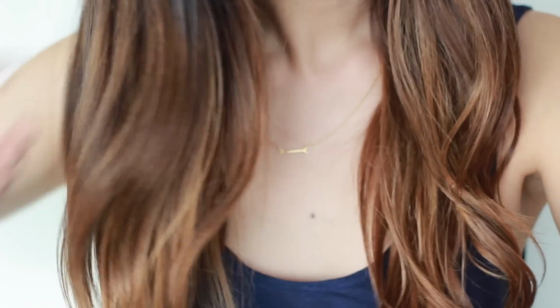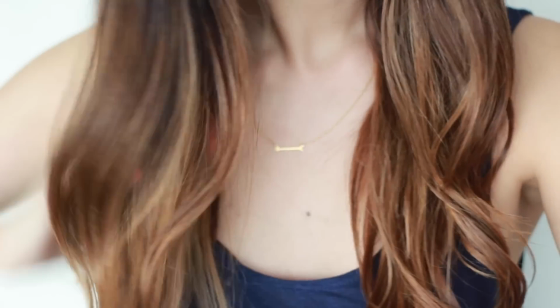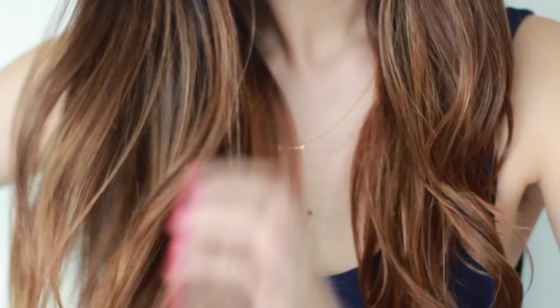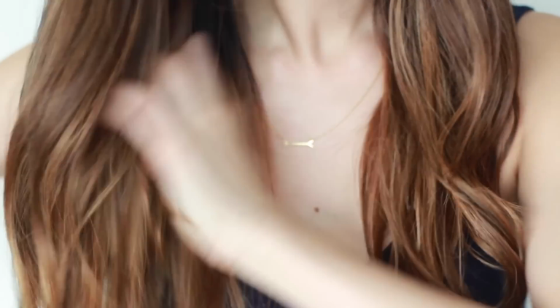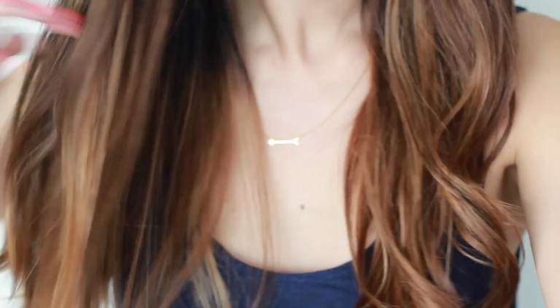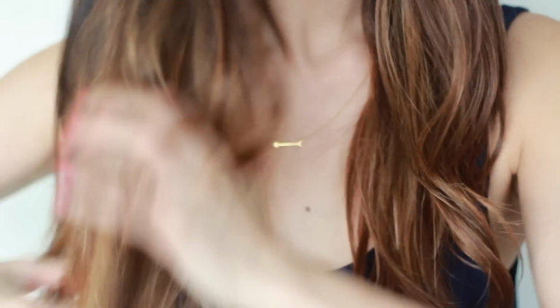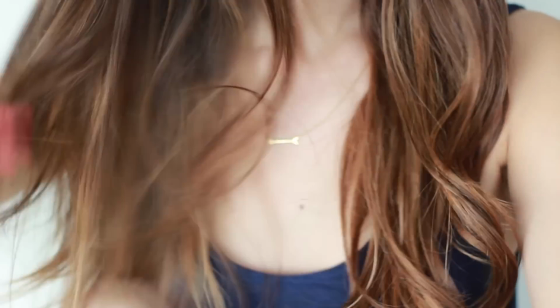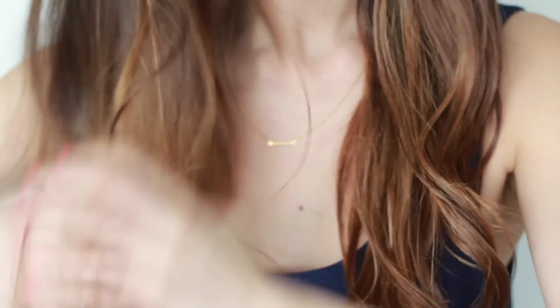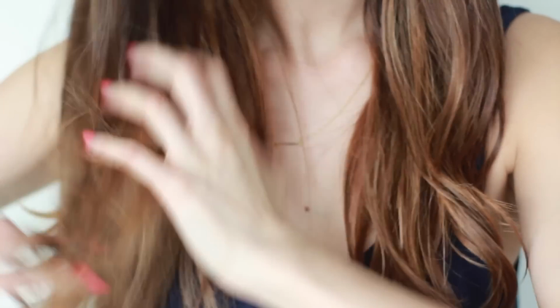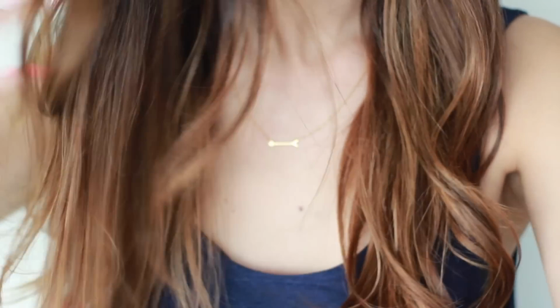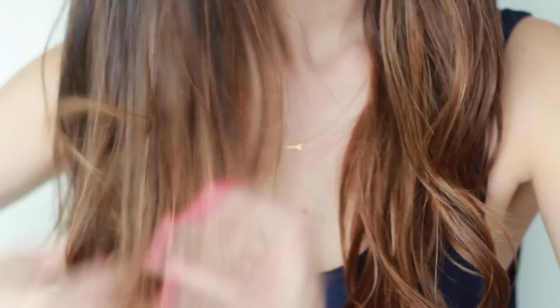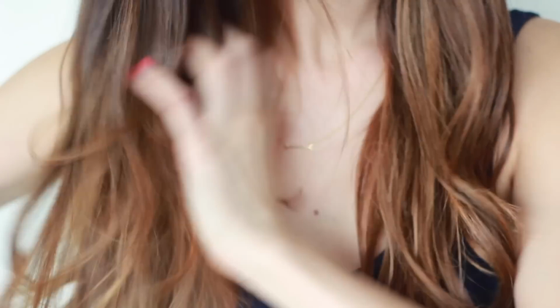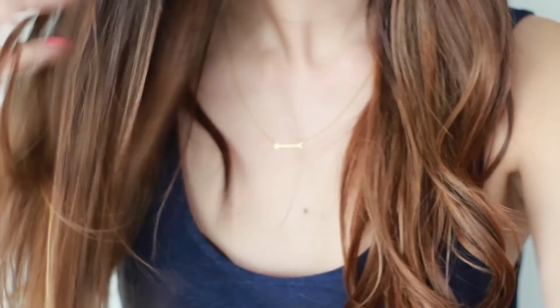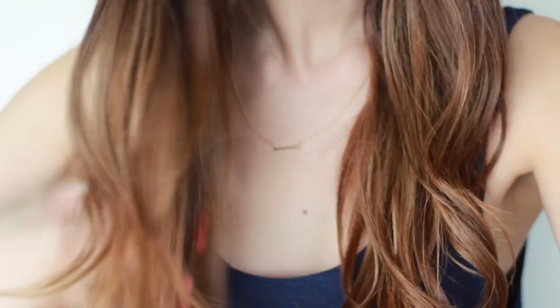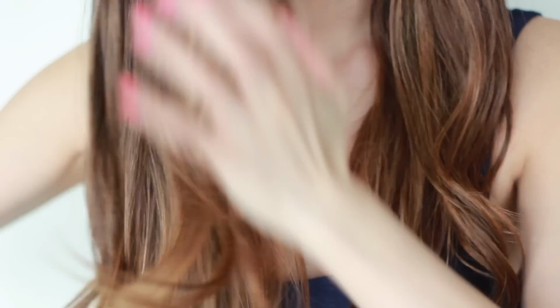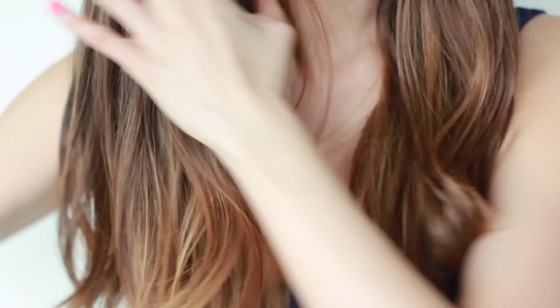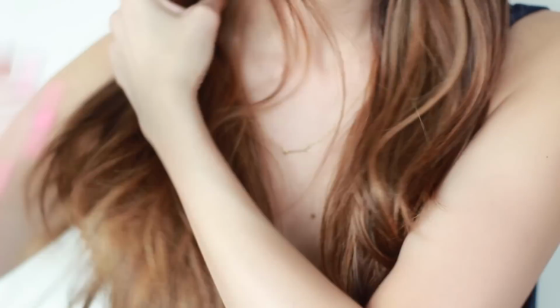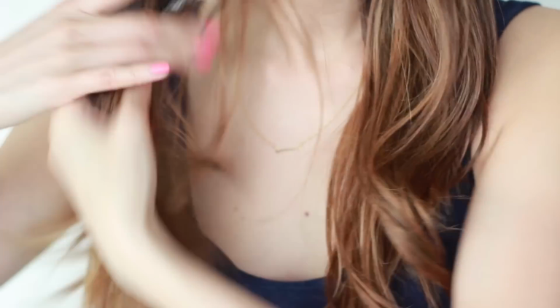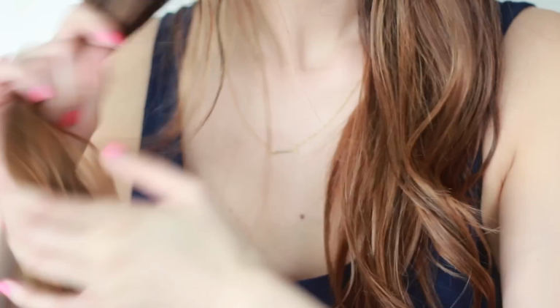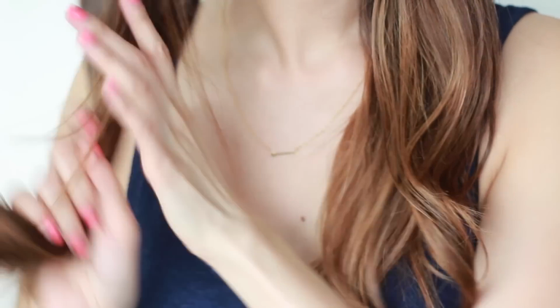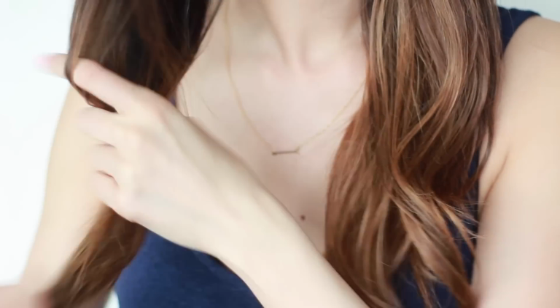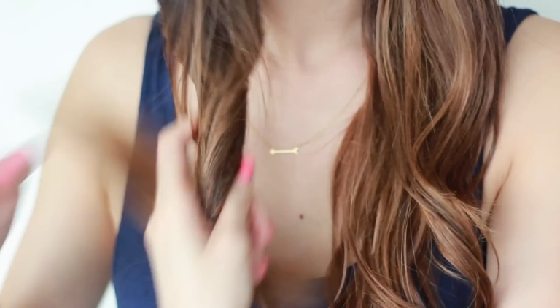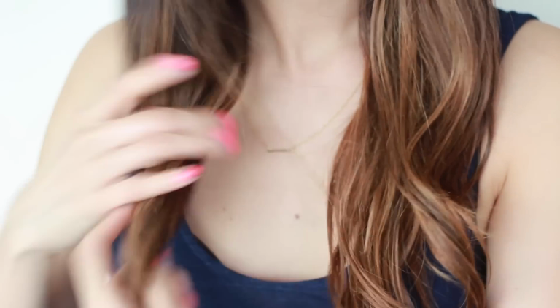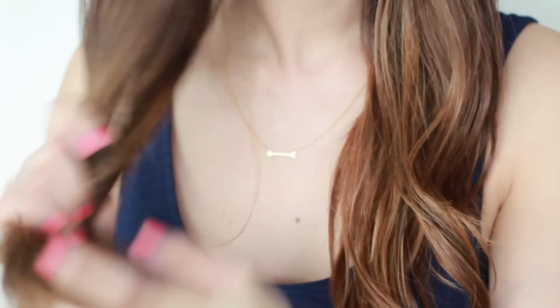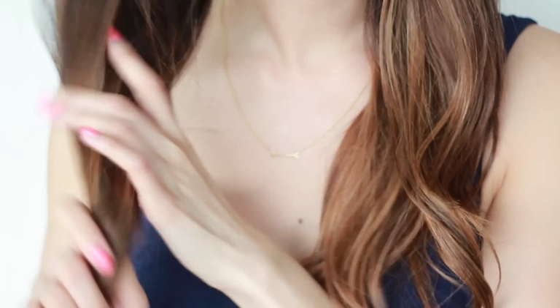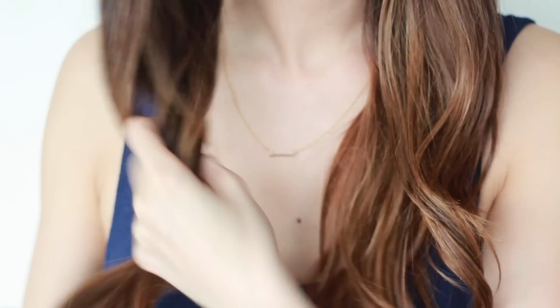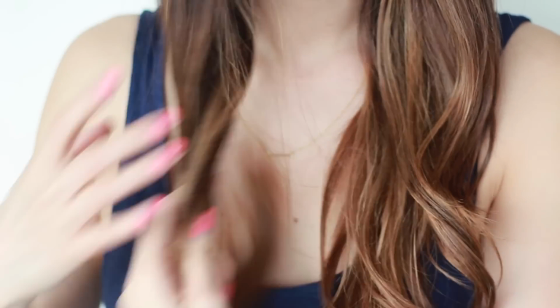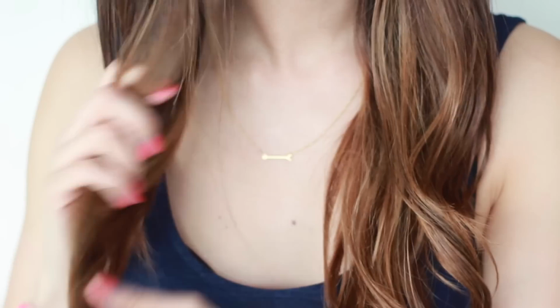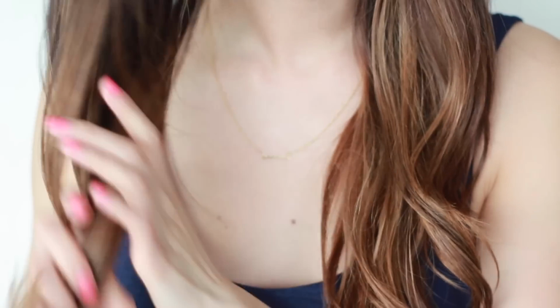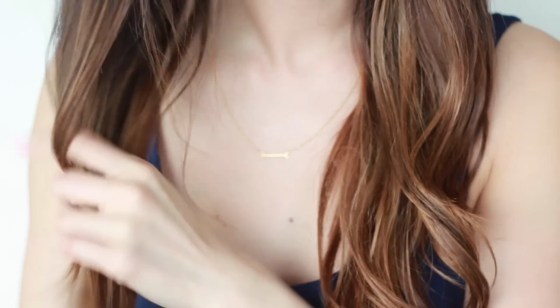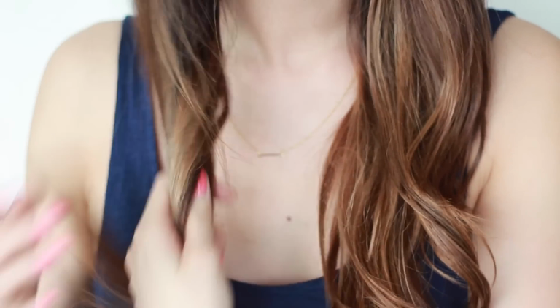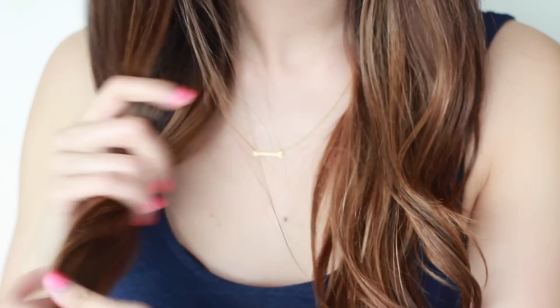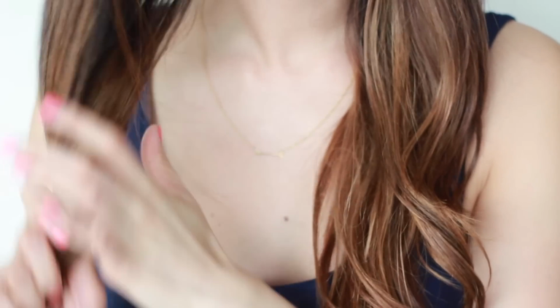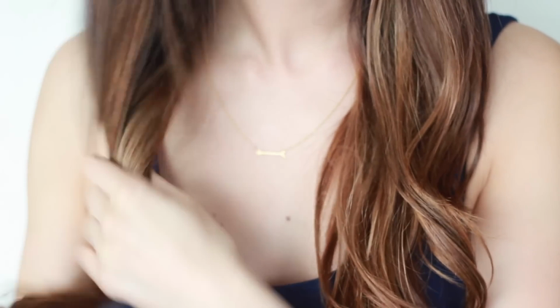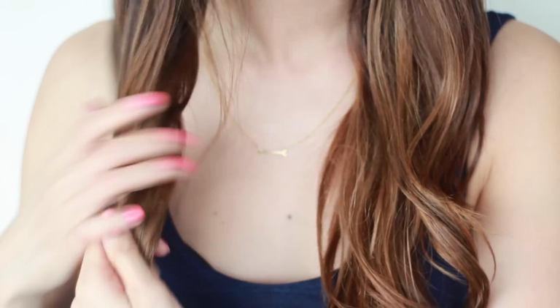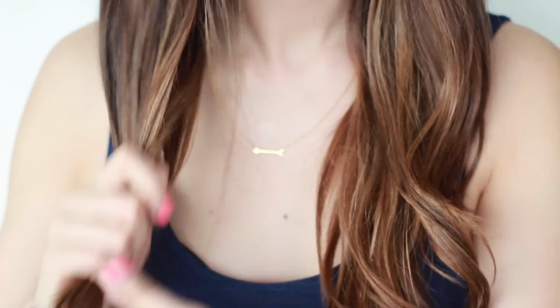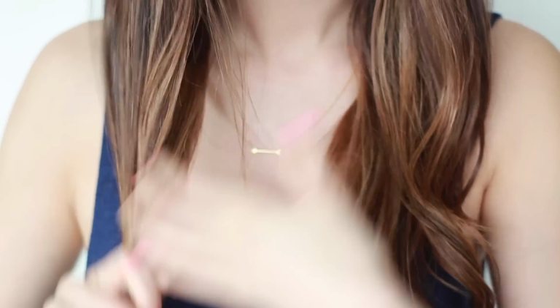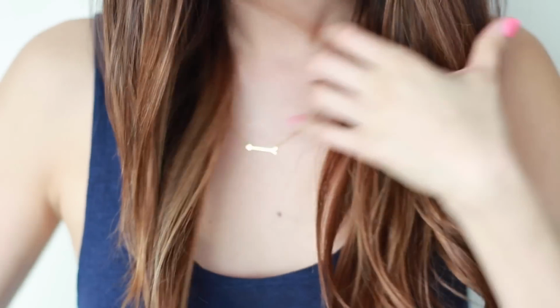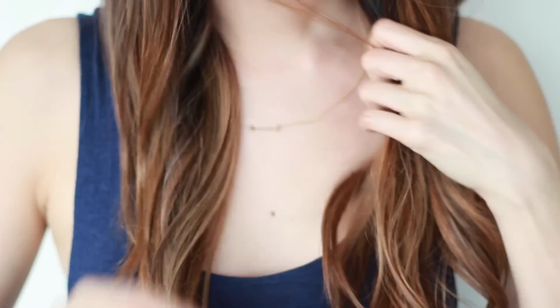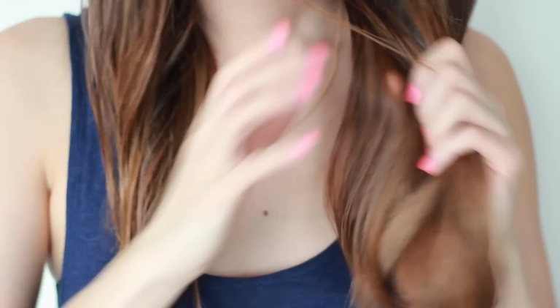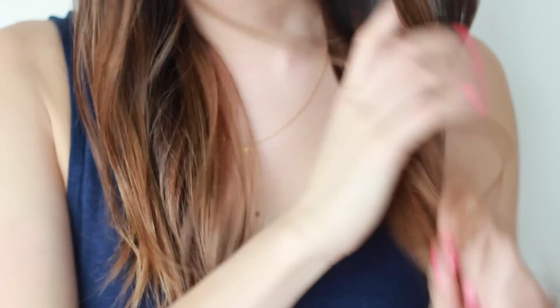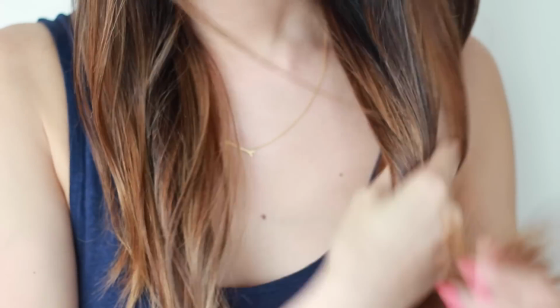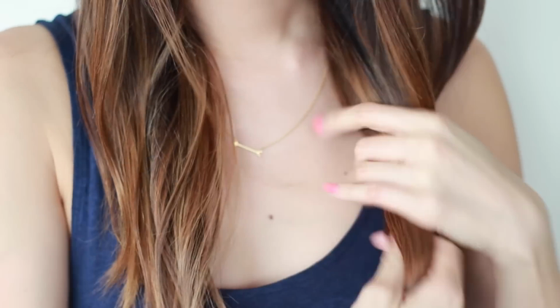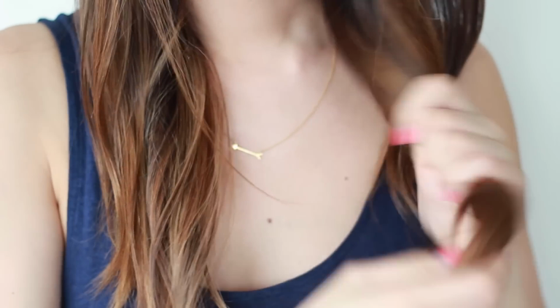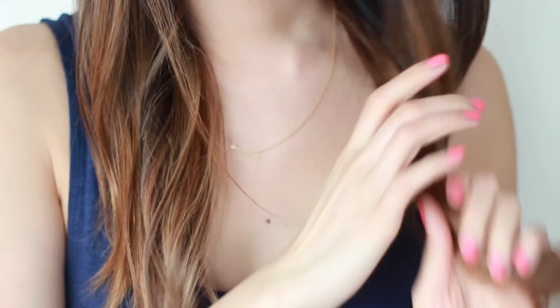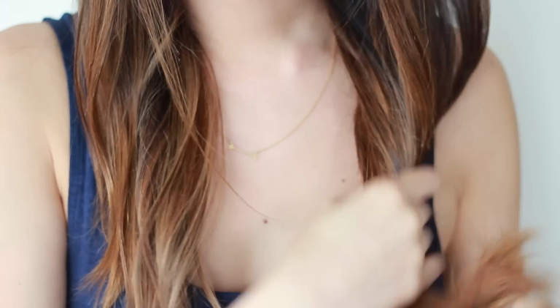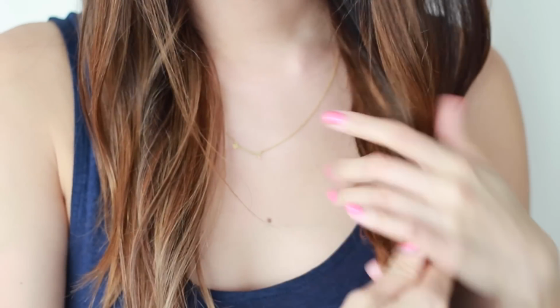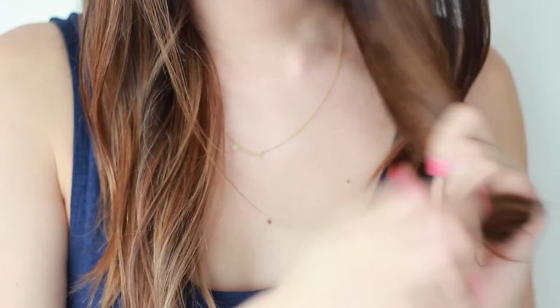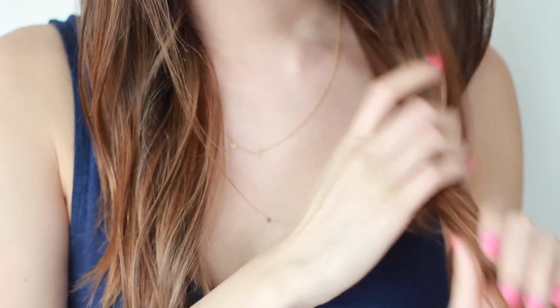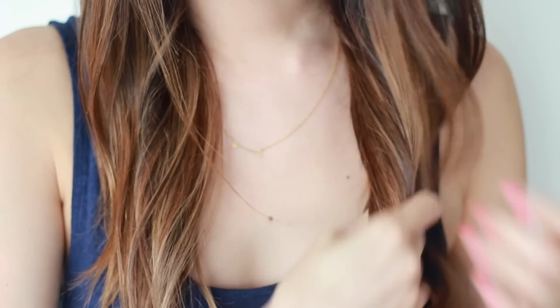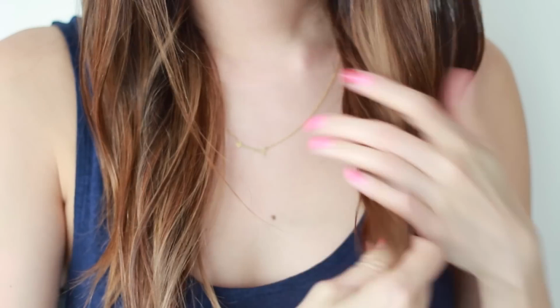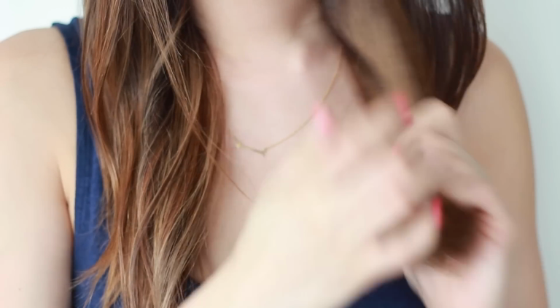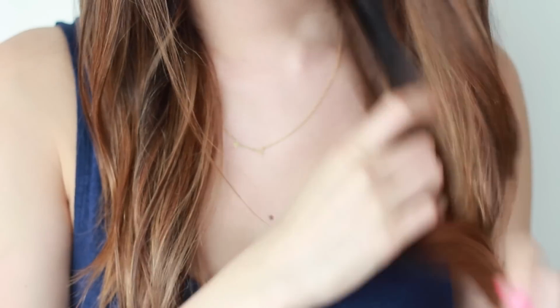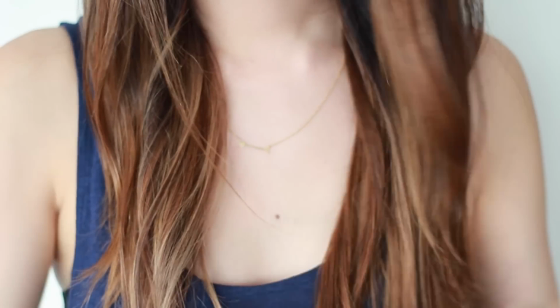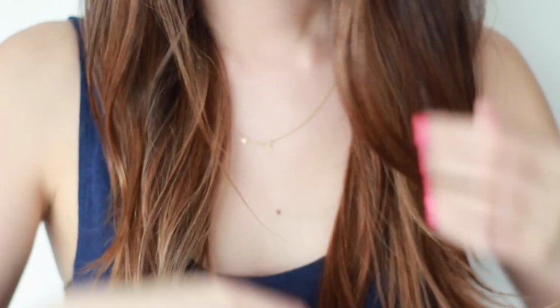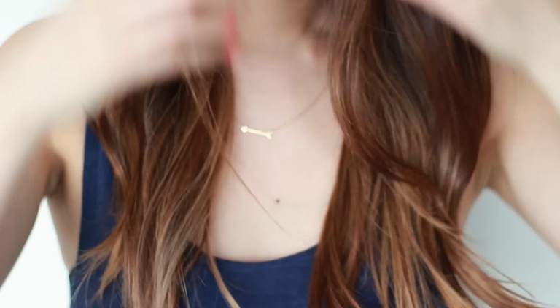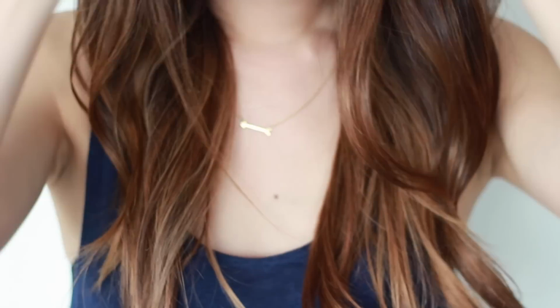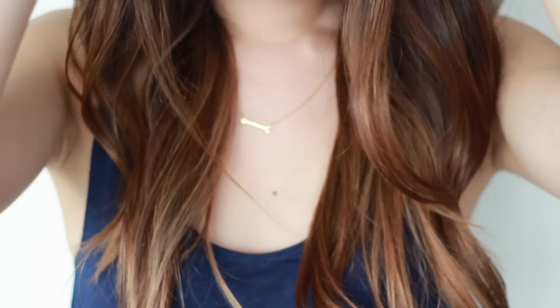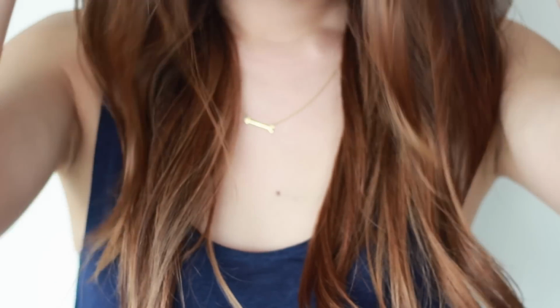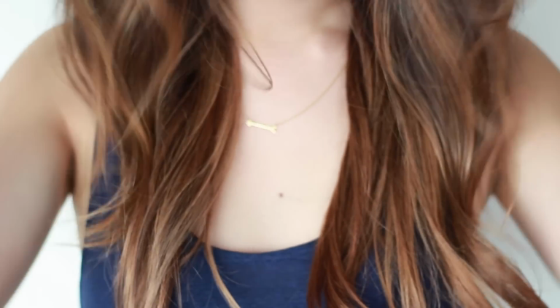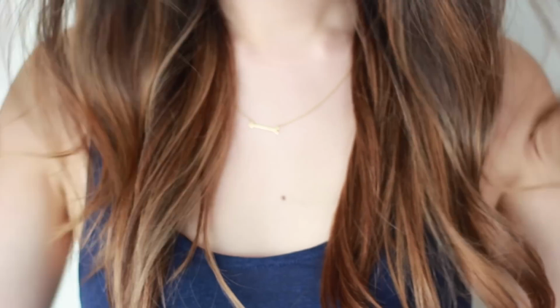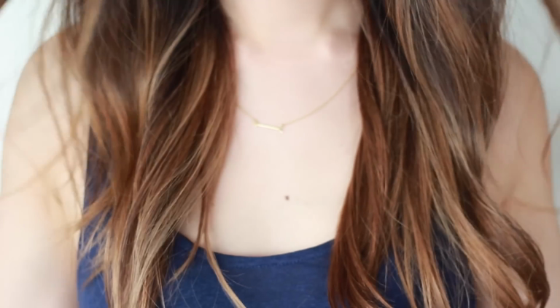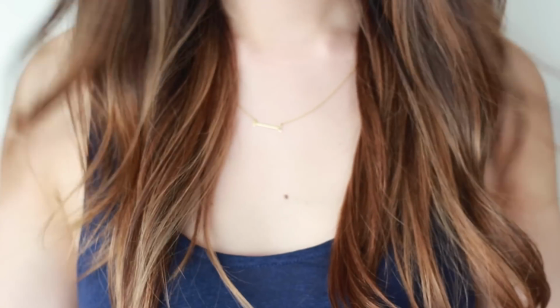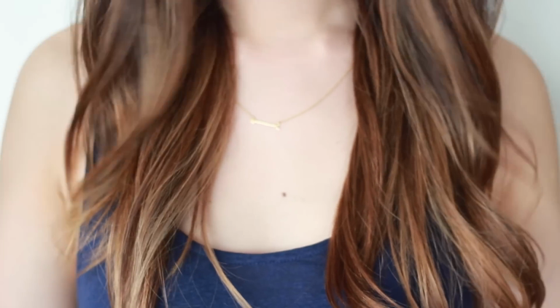You want to apply this on dry hair and there is no need to wash it out. Just let it sit and your hair will feel incredible. Try doing this at least once a week.